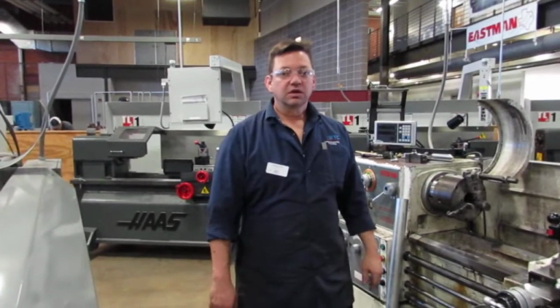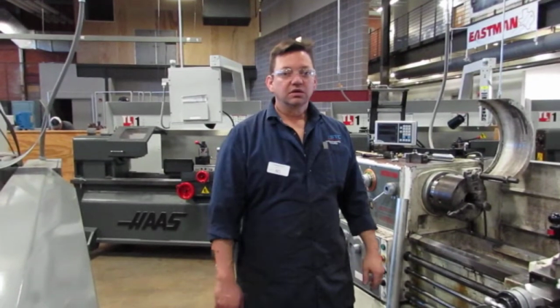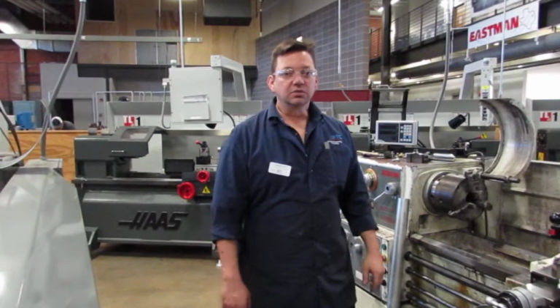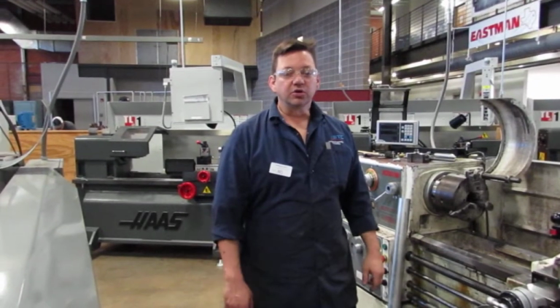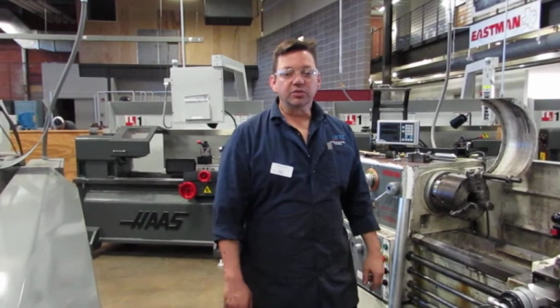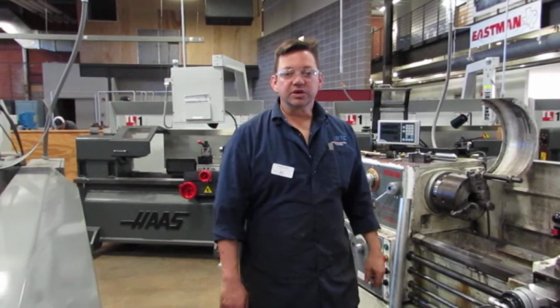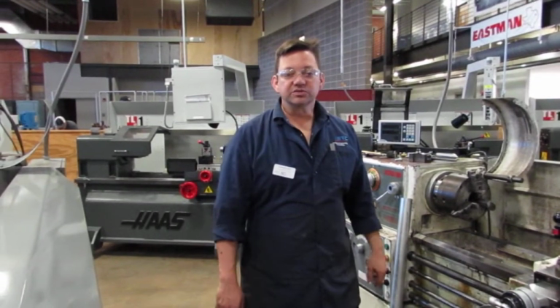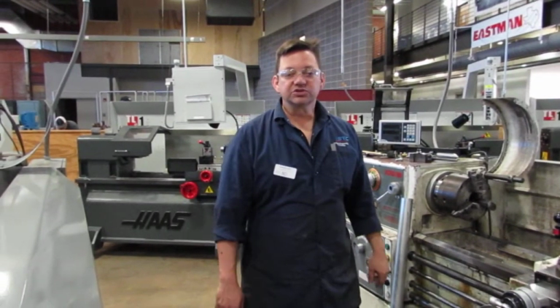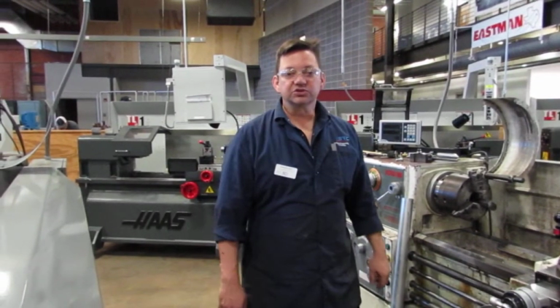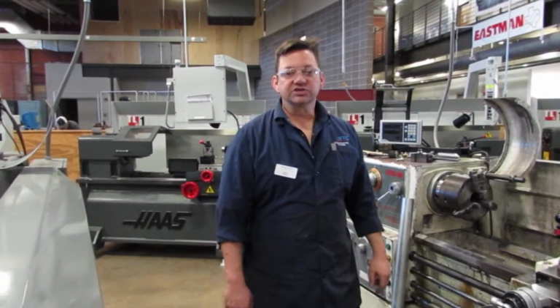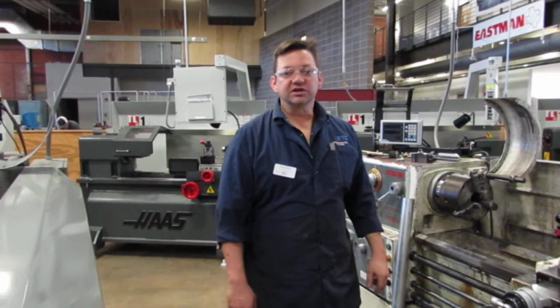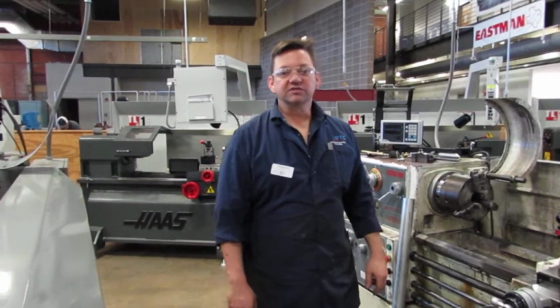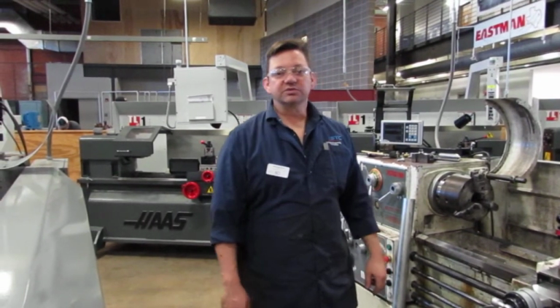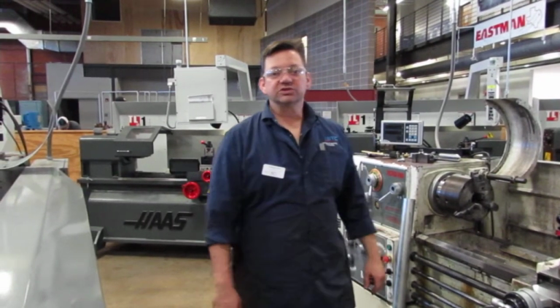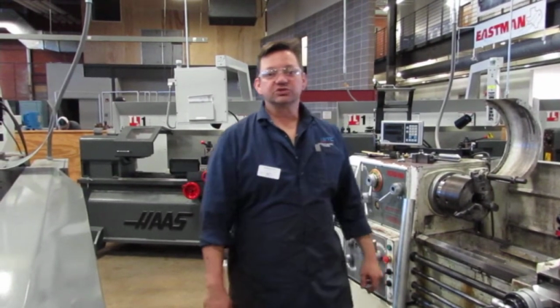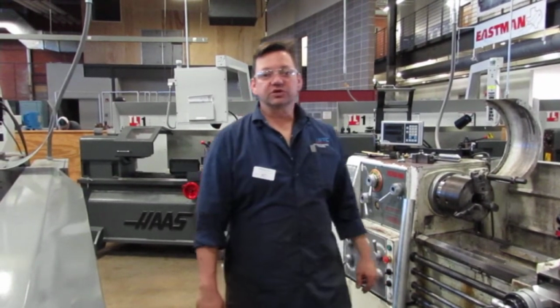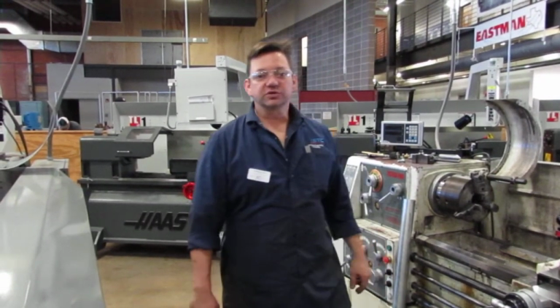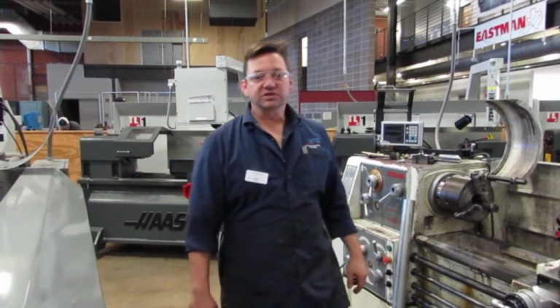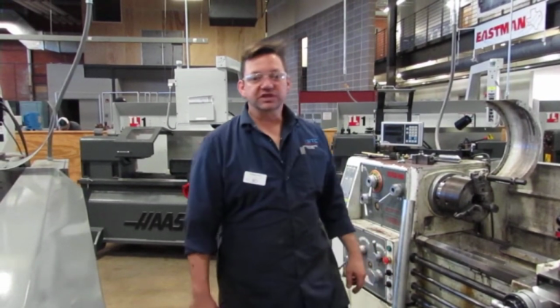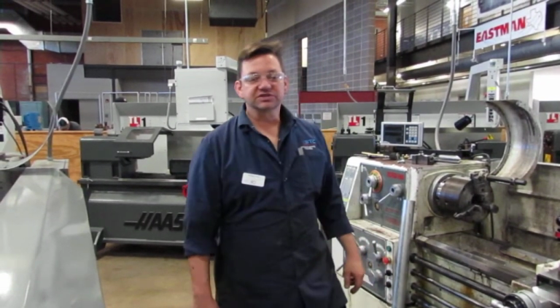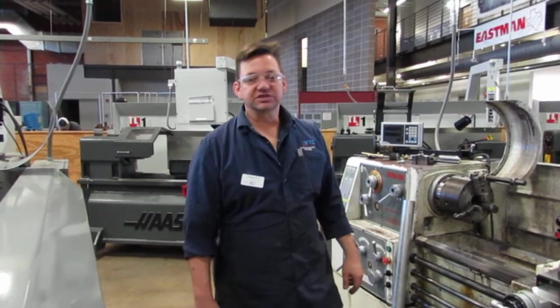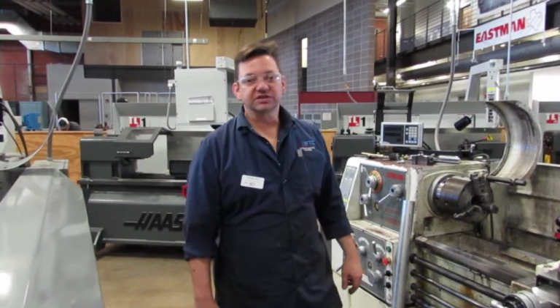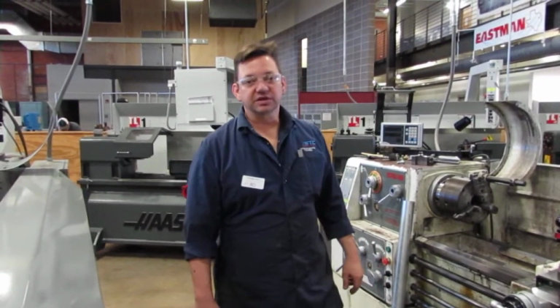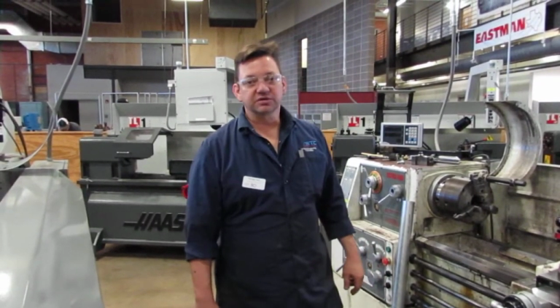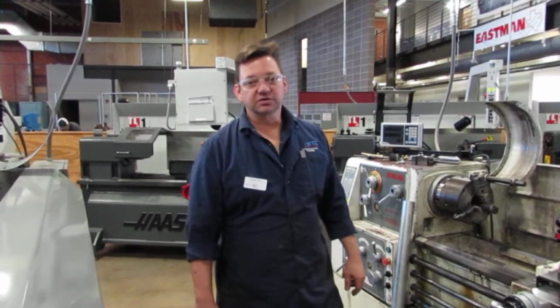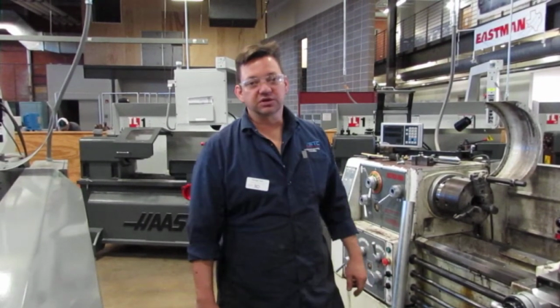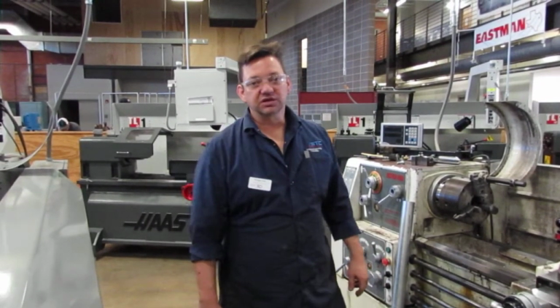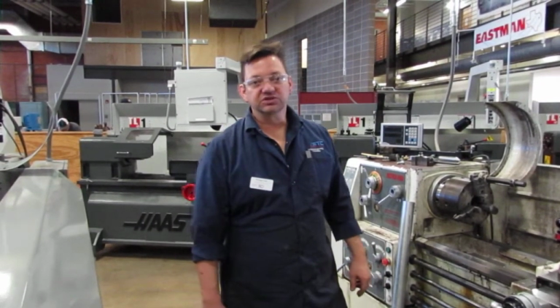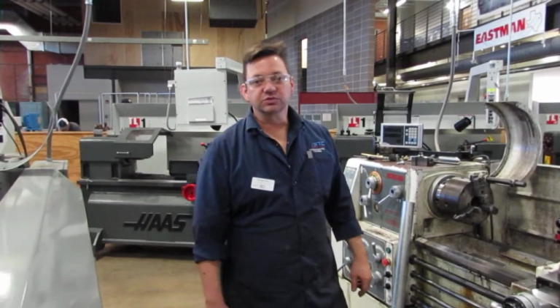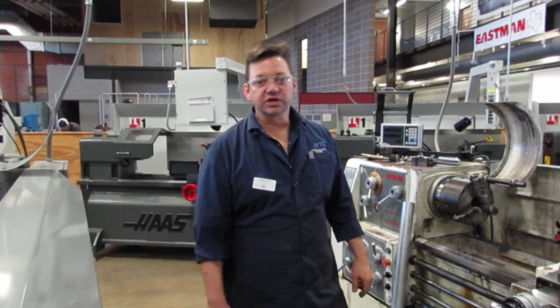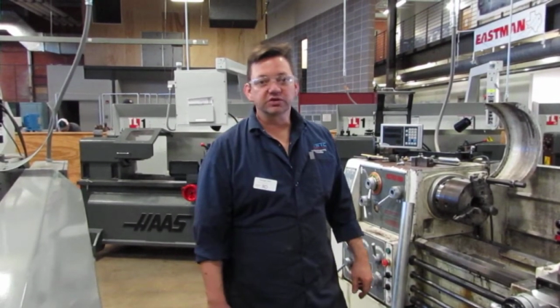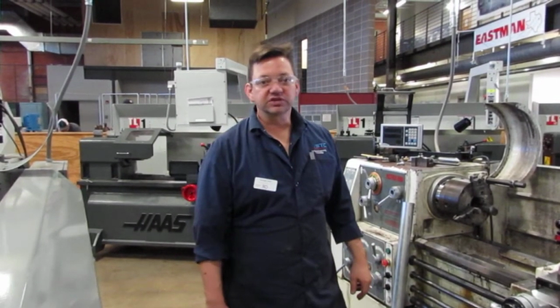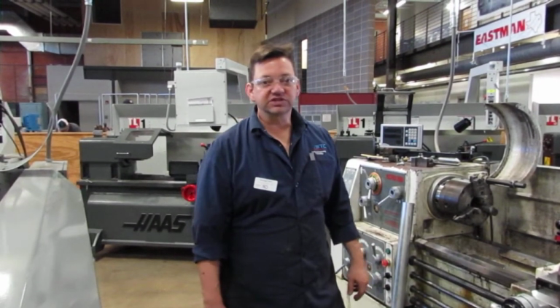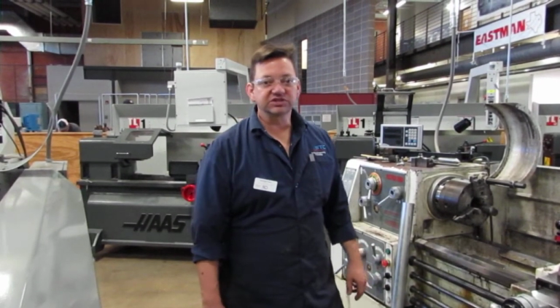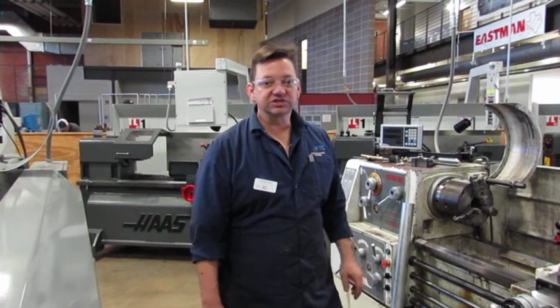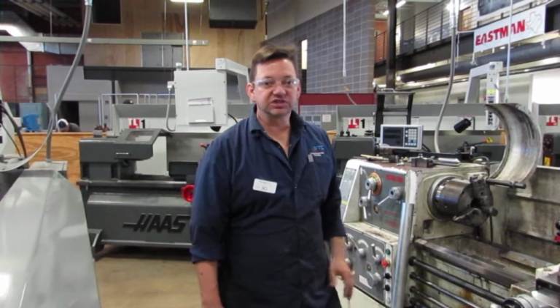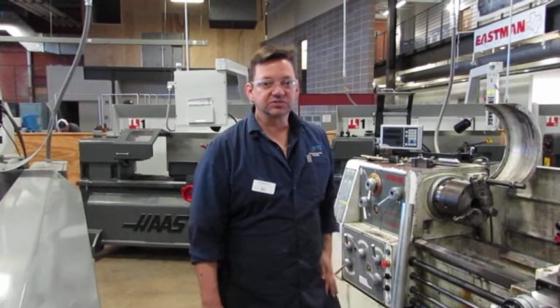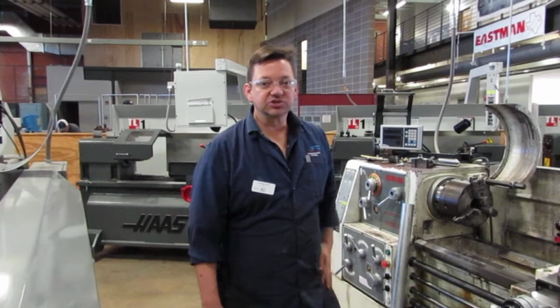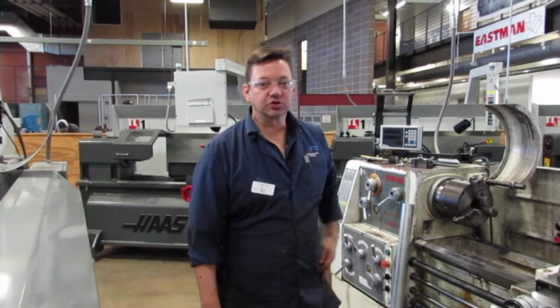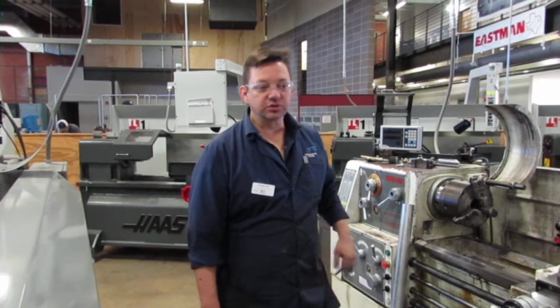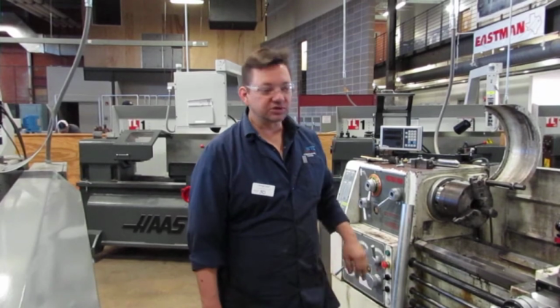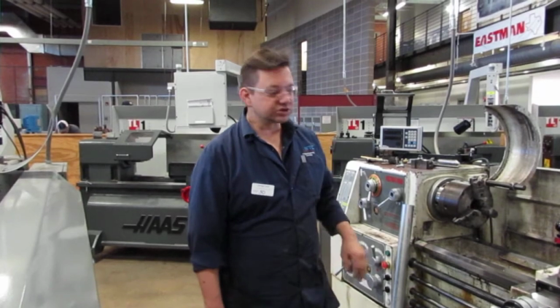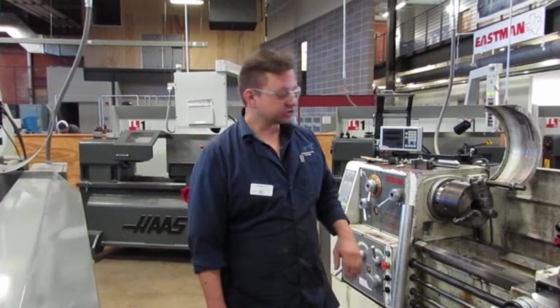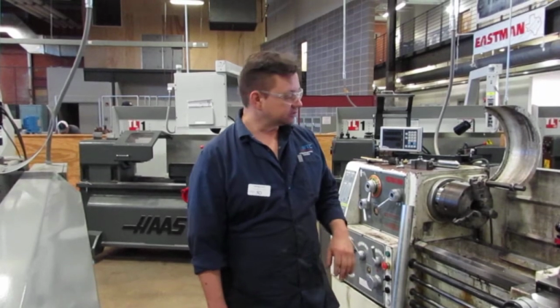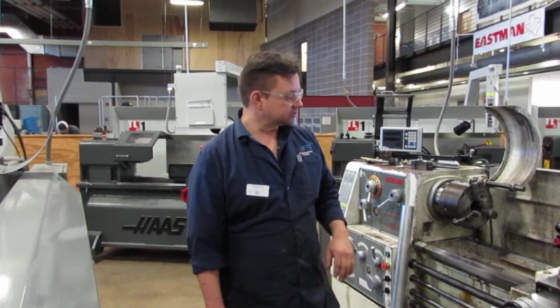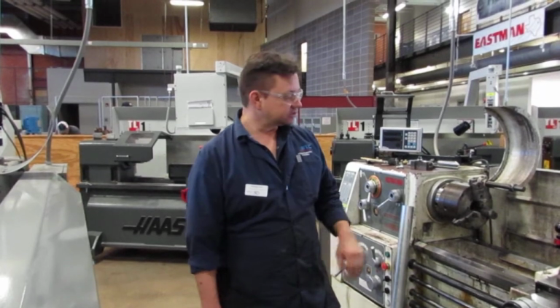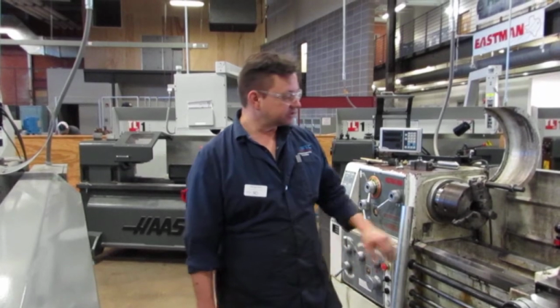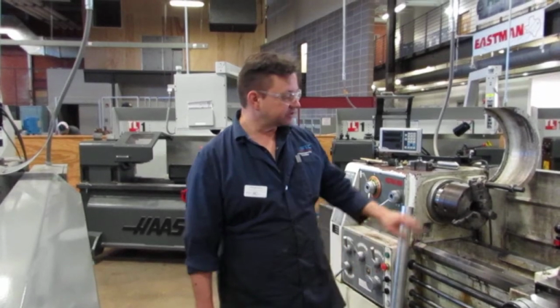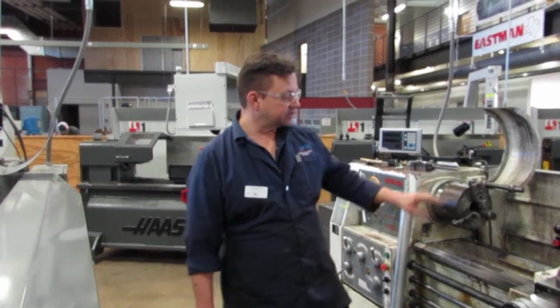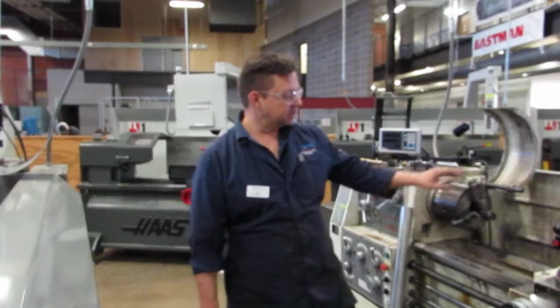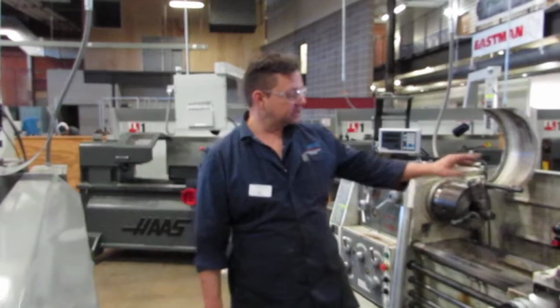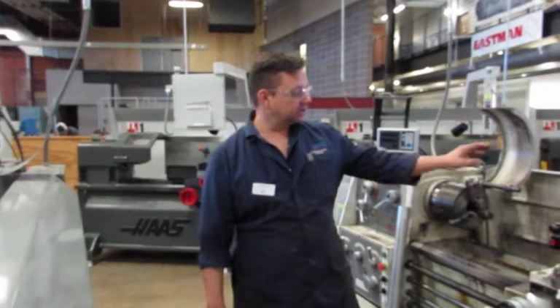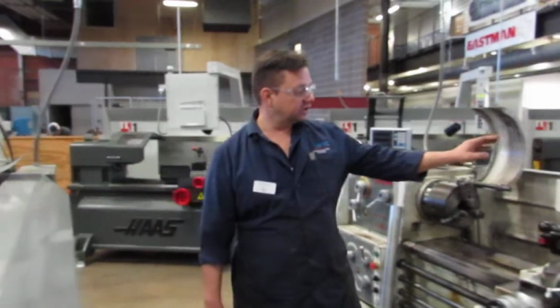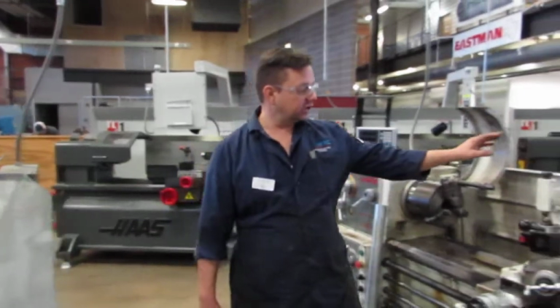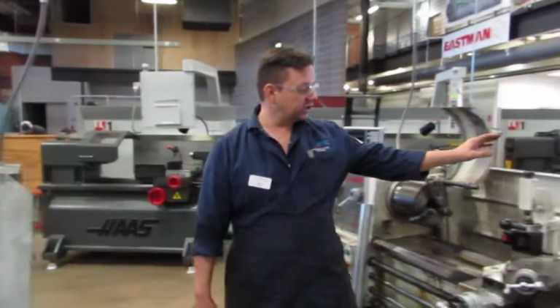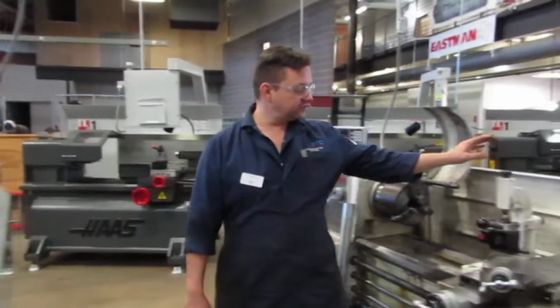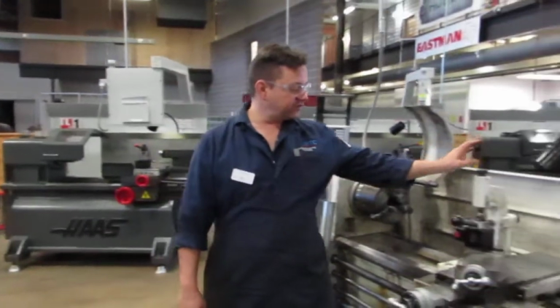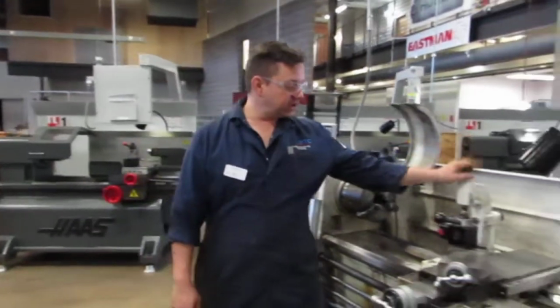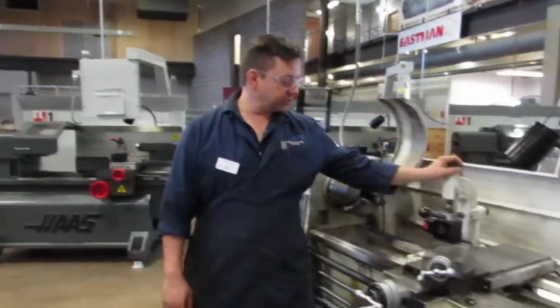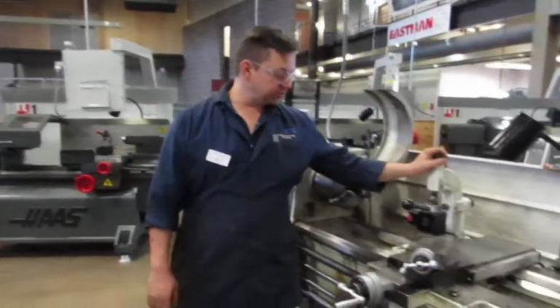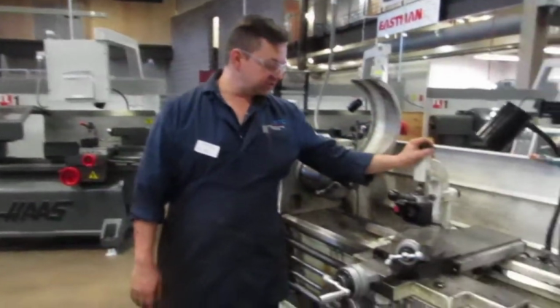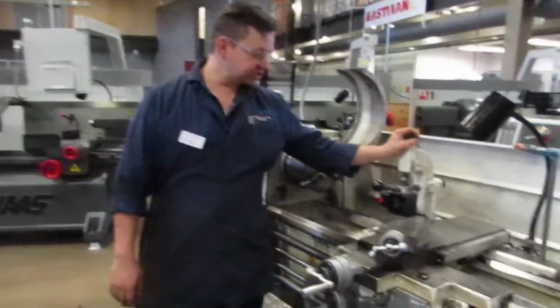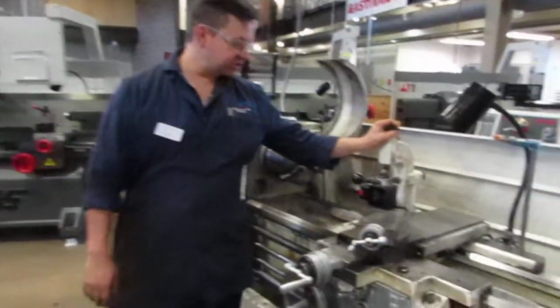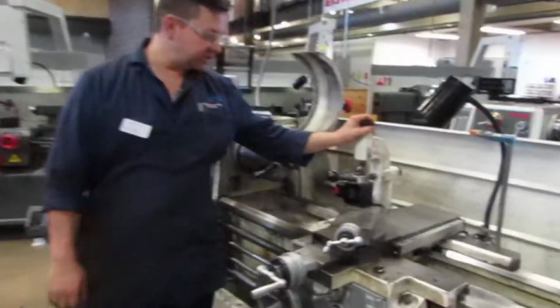Good morning. My name is George Love. I'm an instructor at Texas State Technical College in Waco, Texas. I'm showing my students the following rest today.